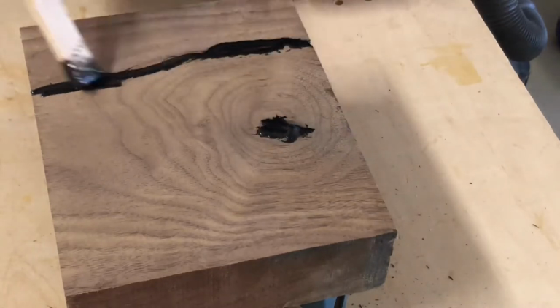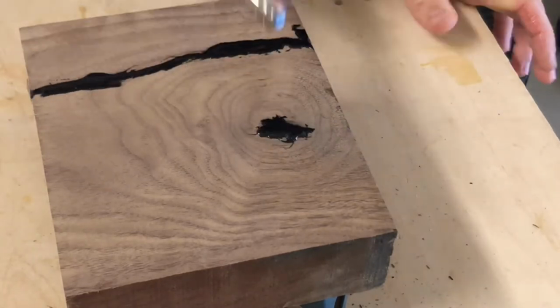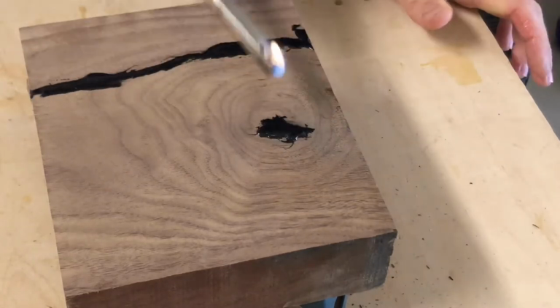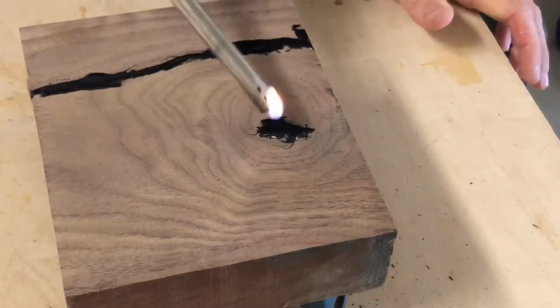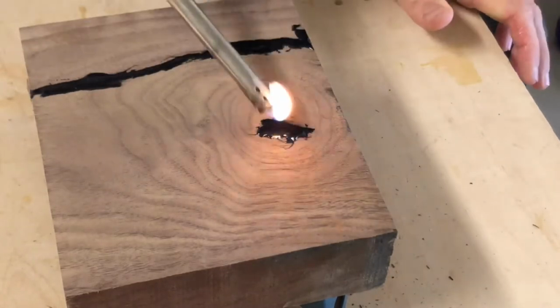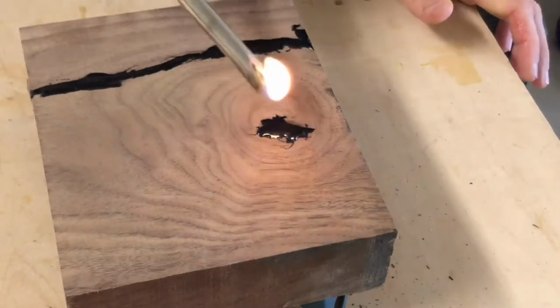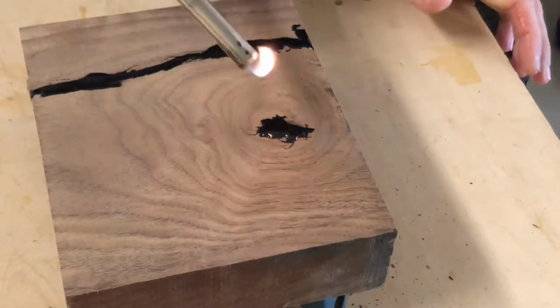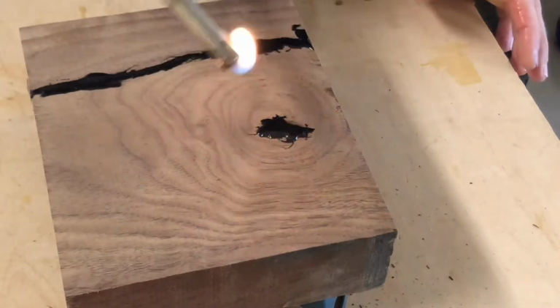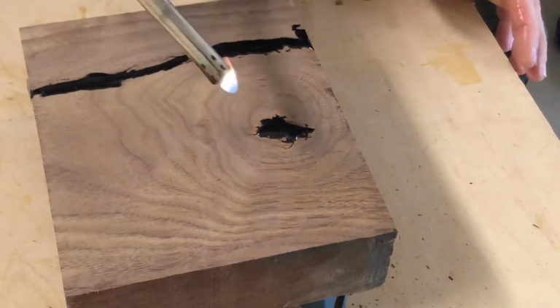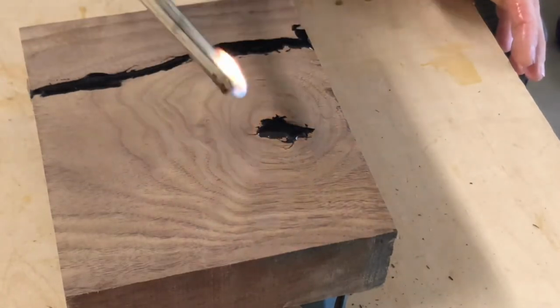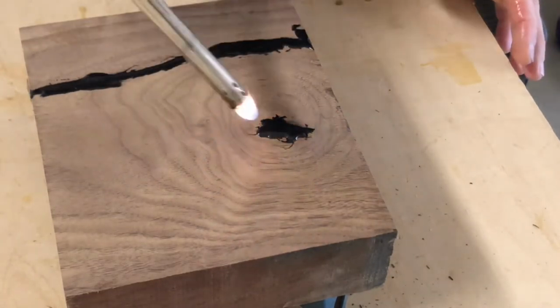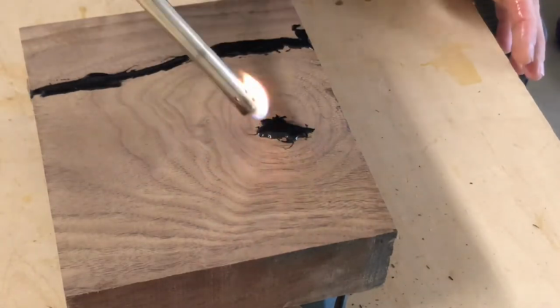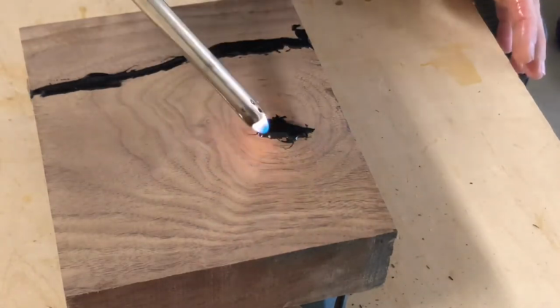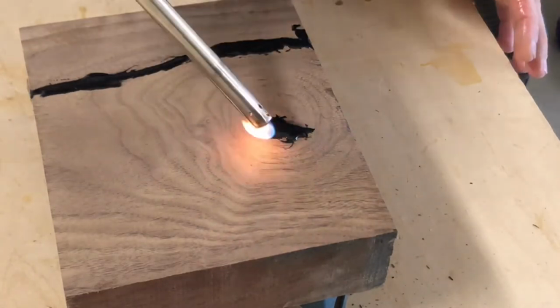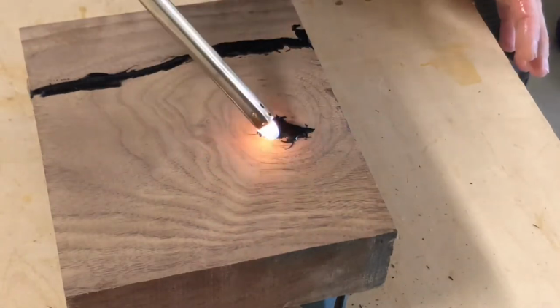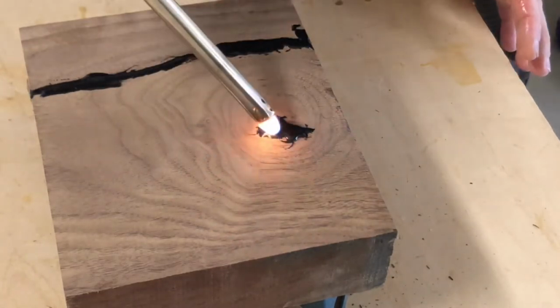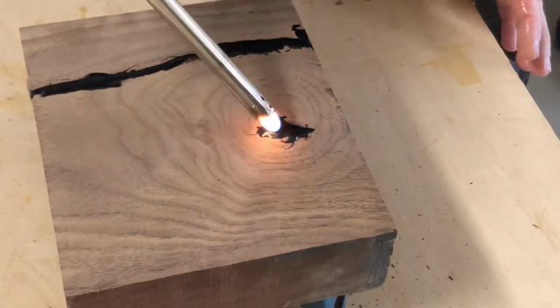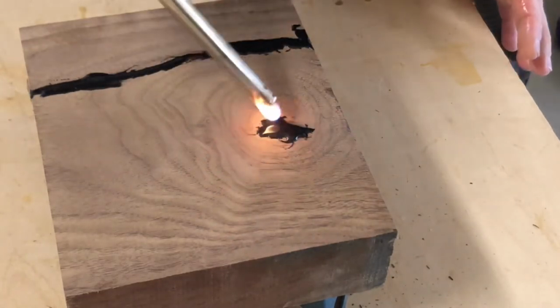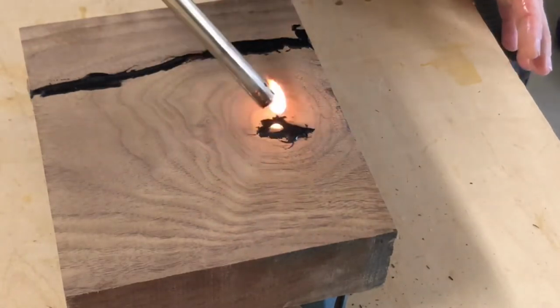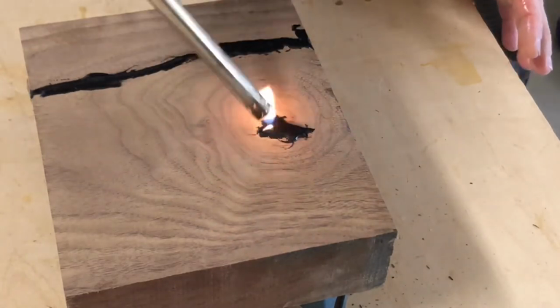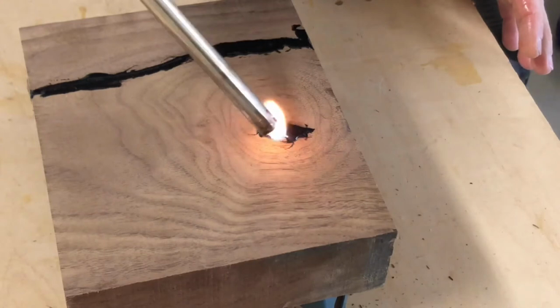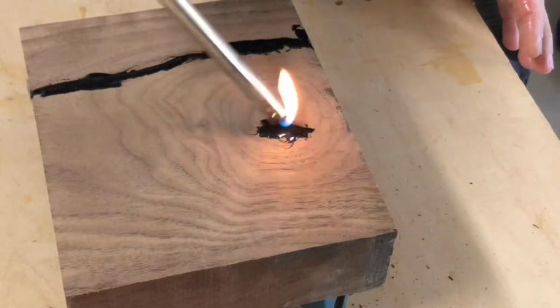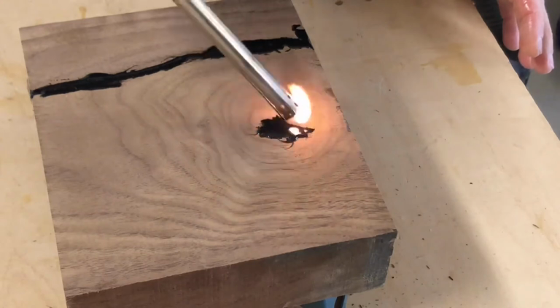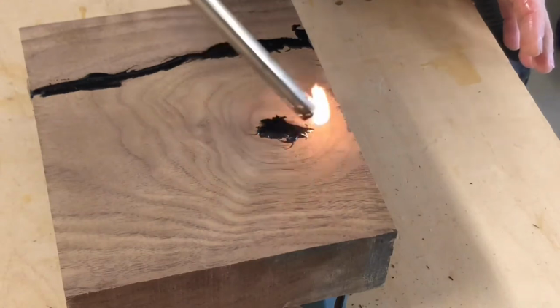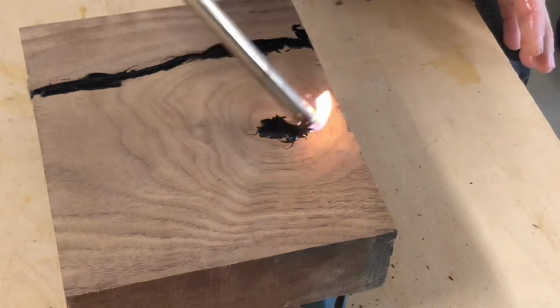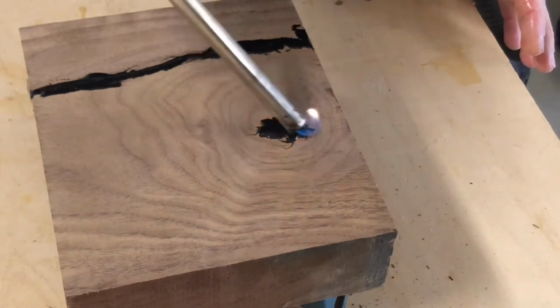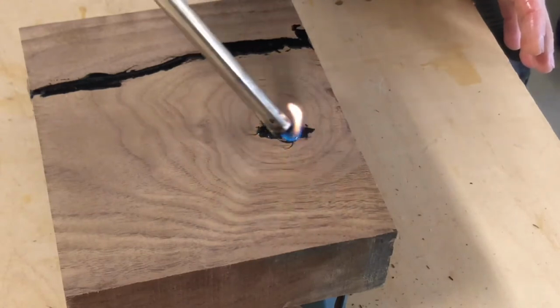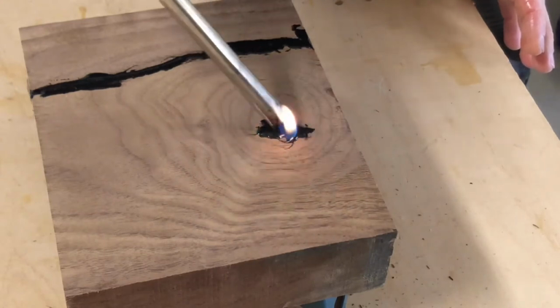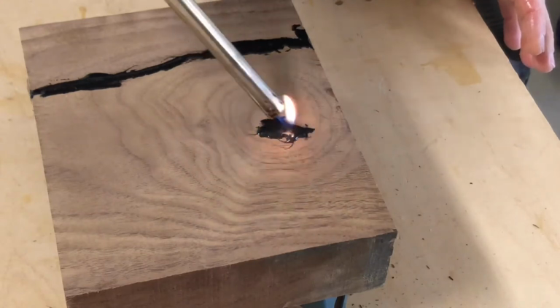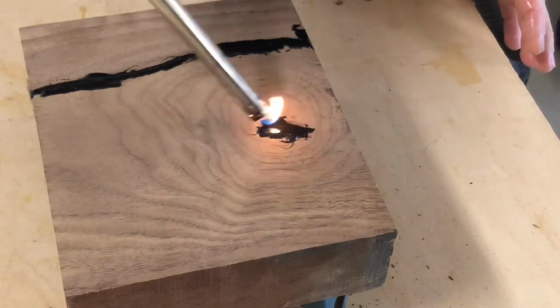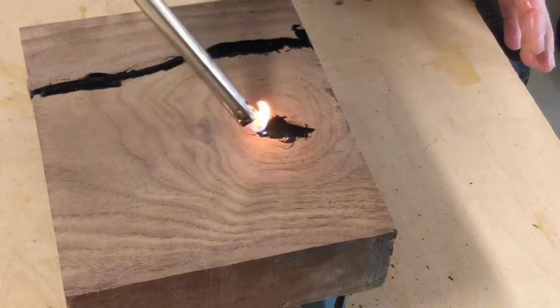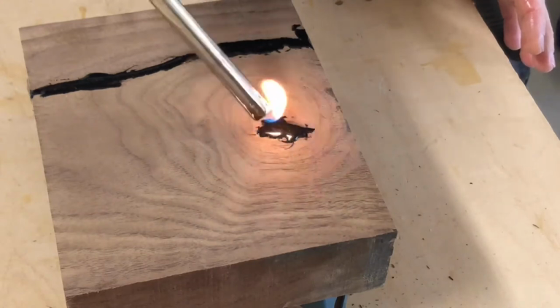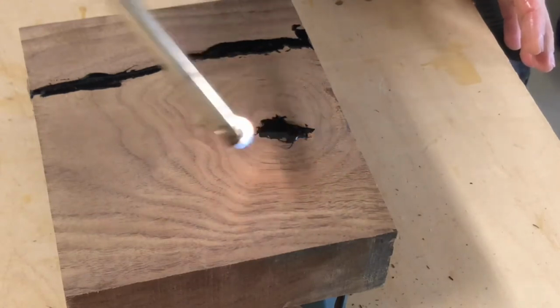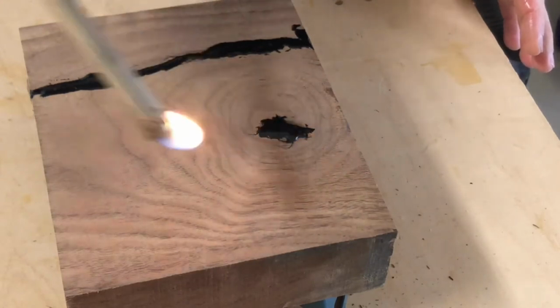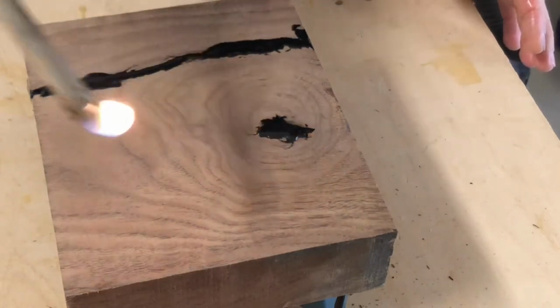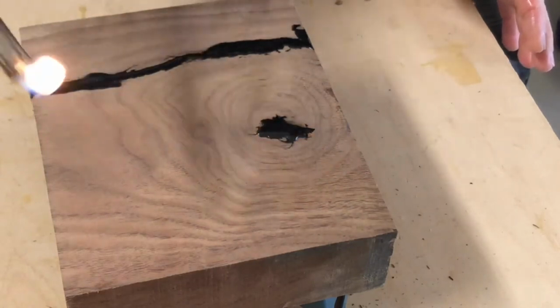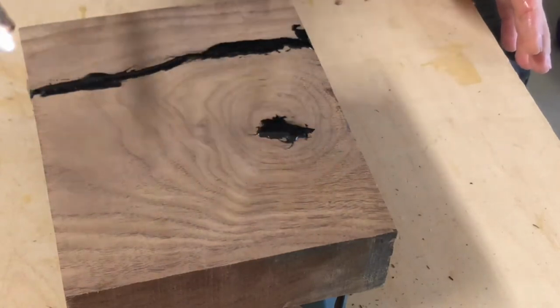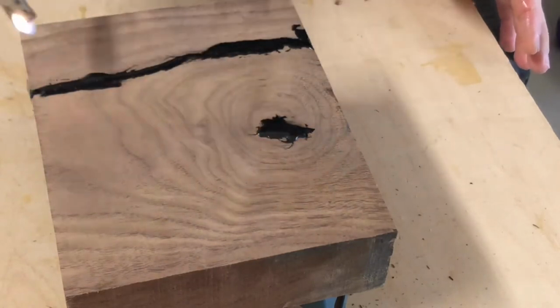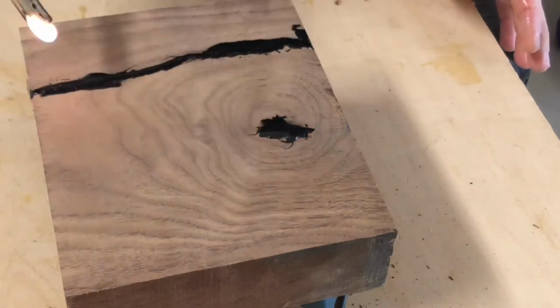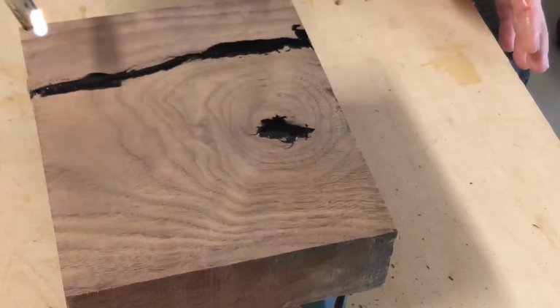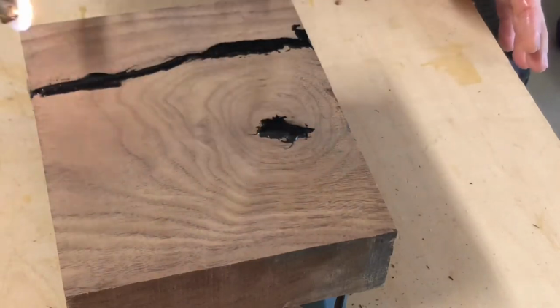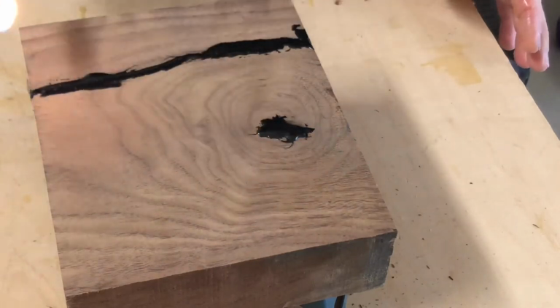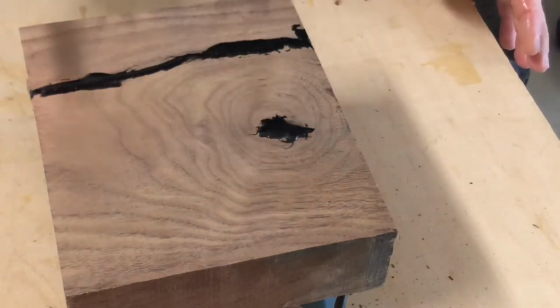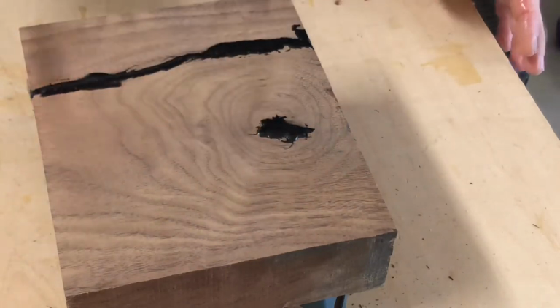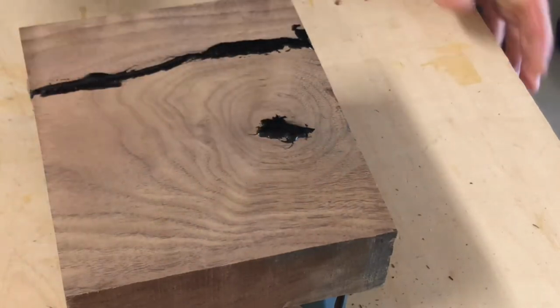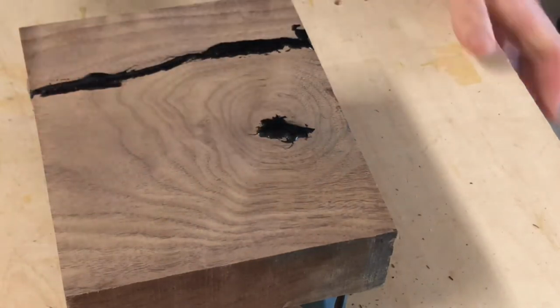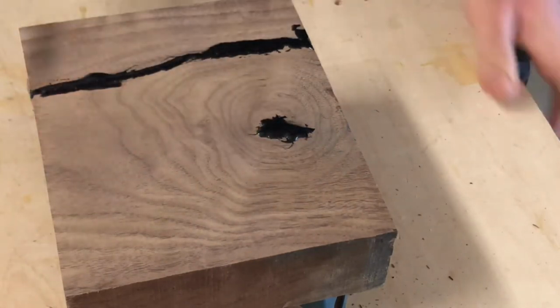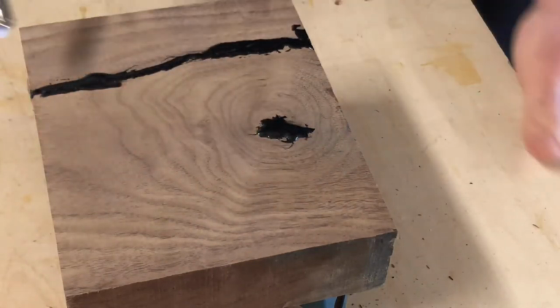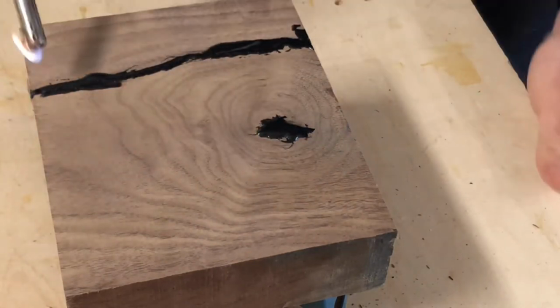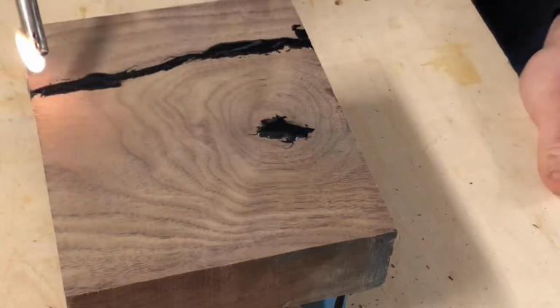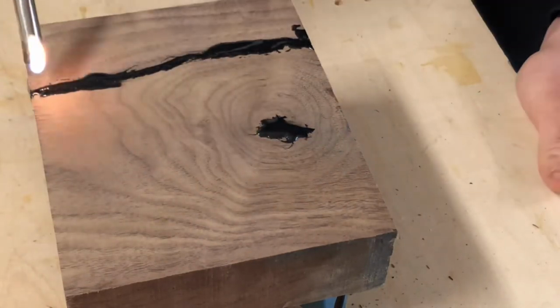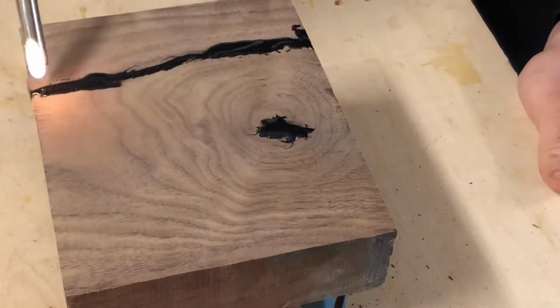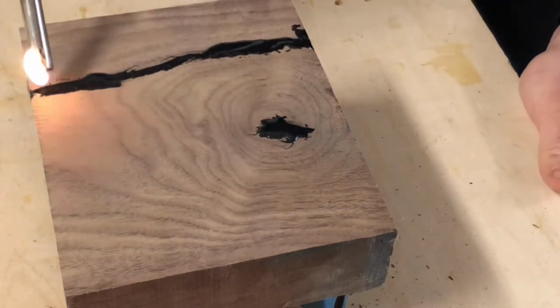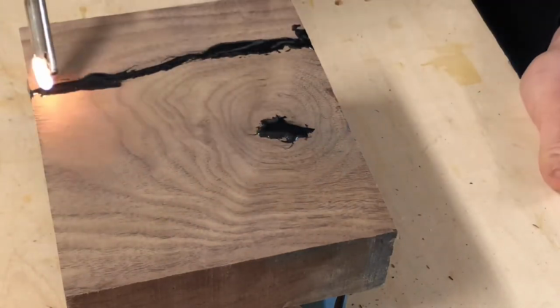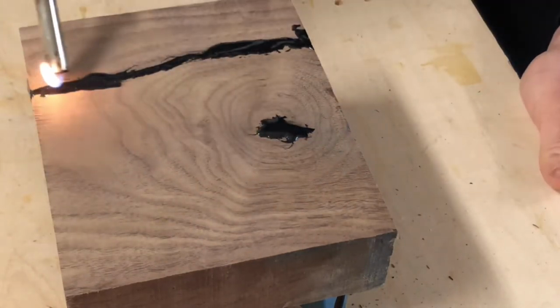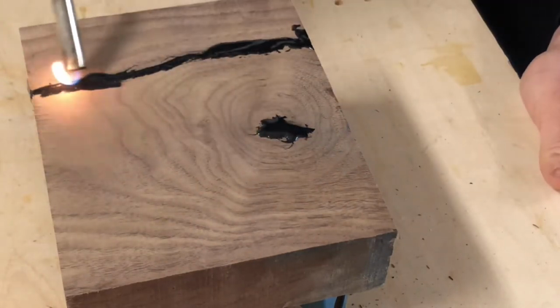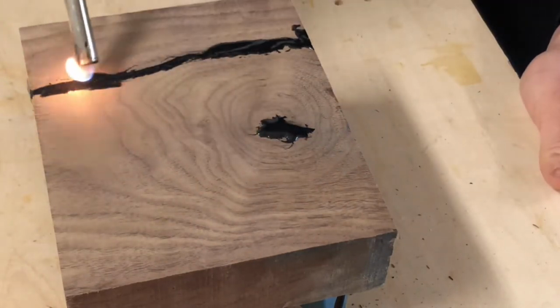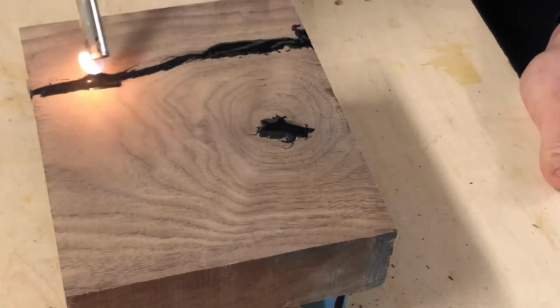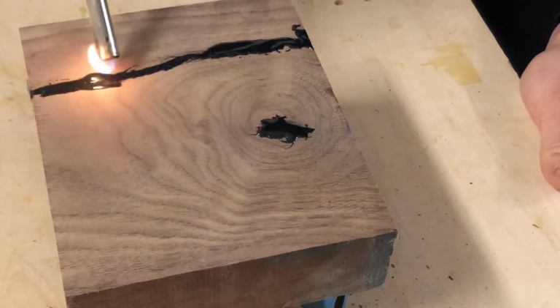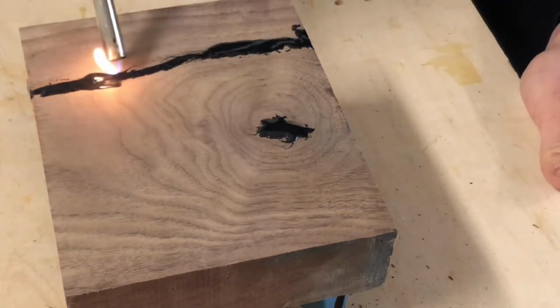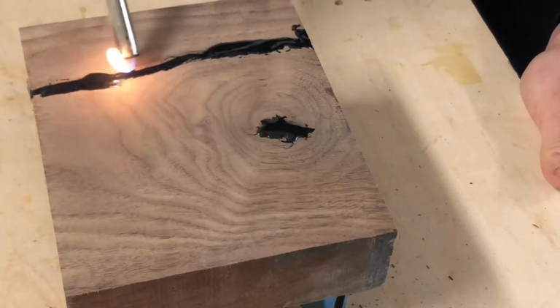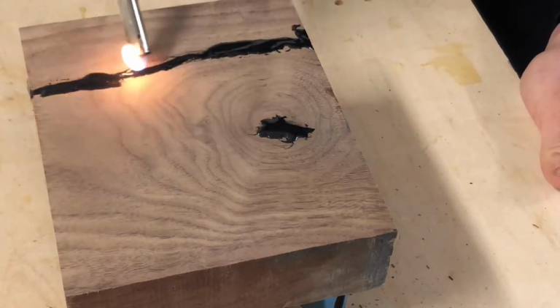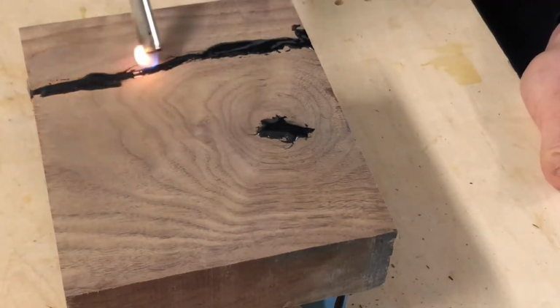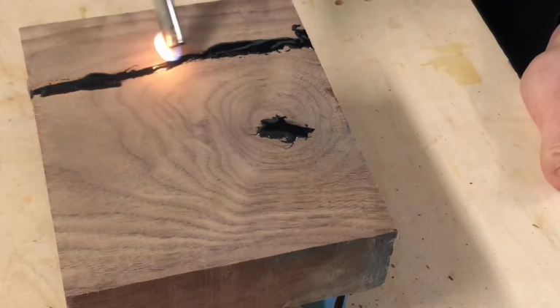I don't have a fancy torch, so I used a lighter to get rid of all the bubbles that can appear when using epoxy.